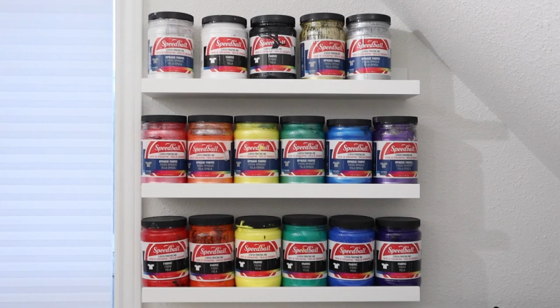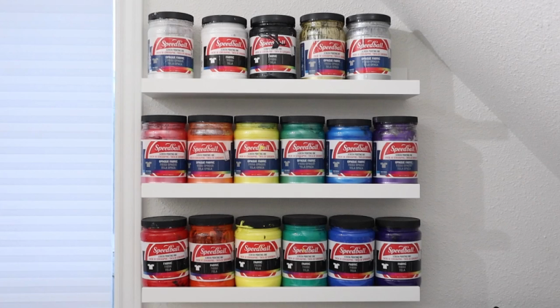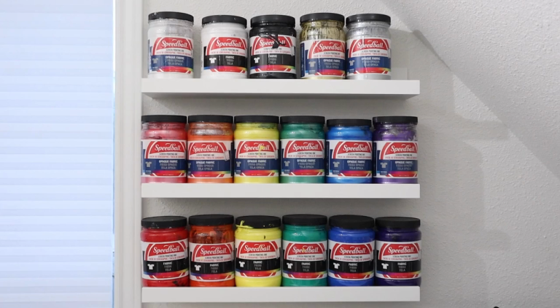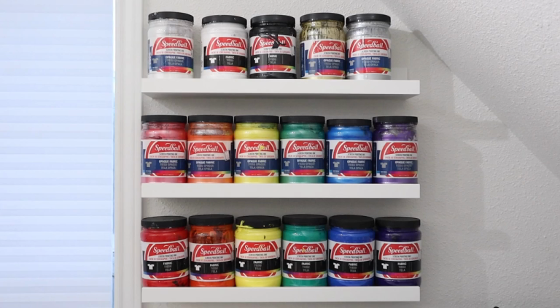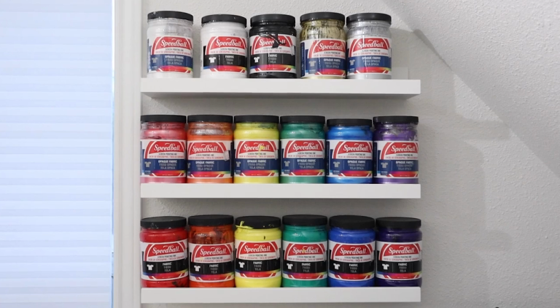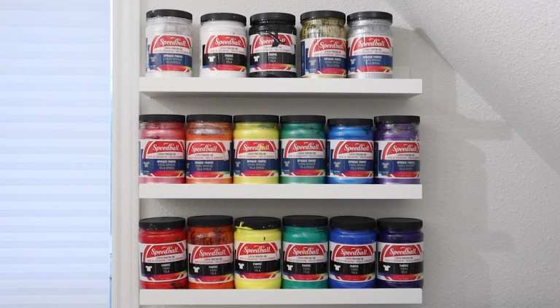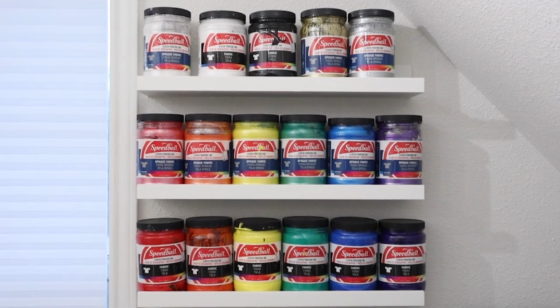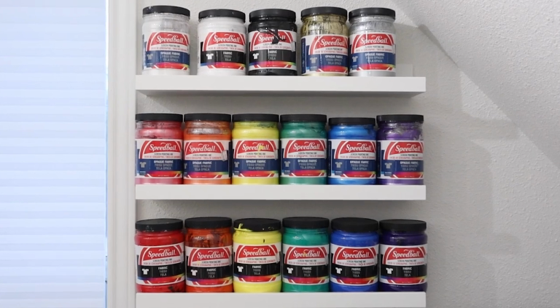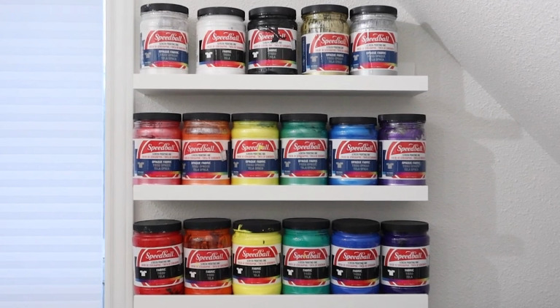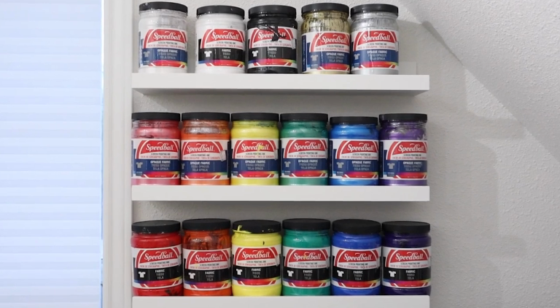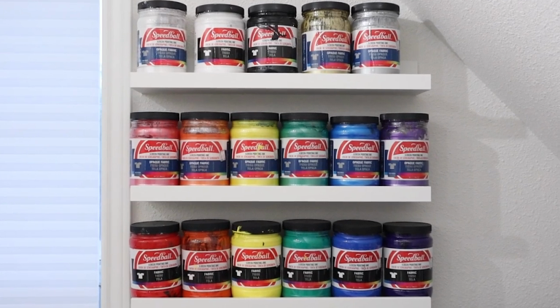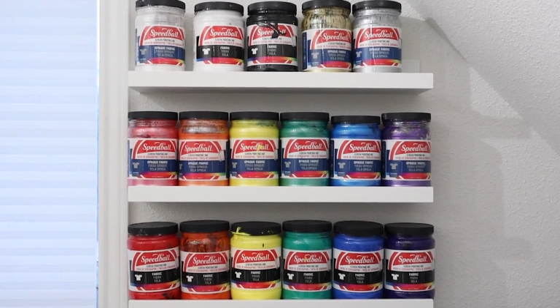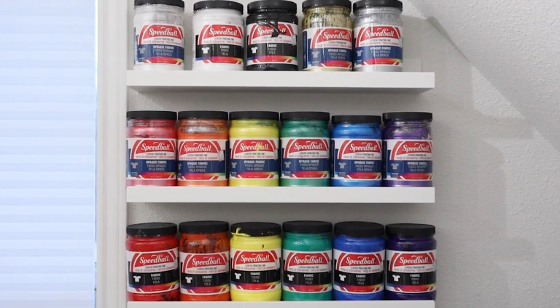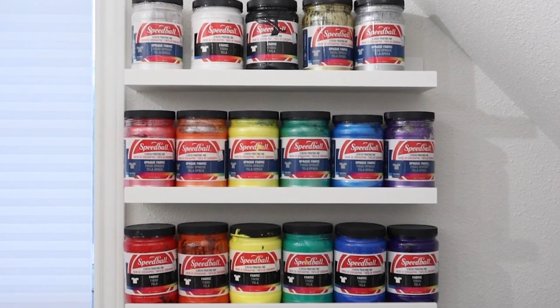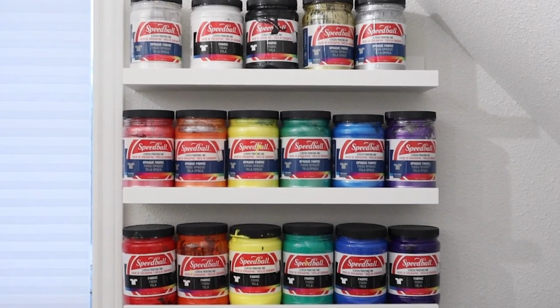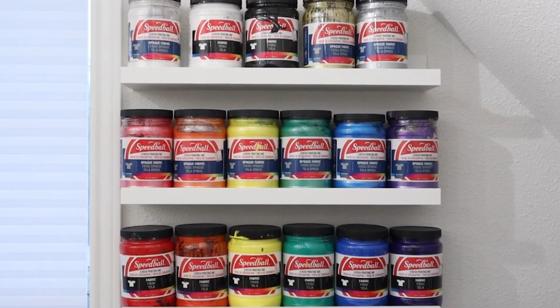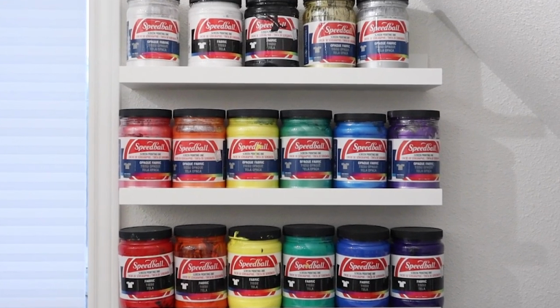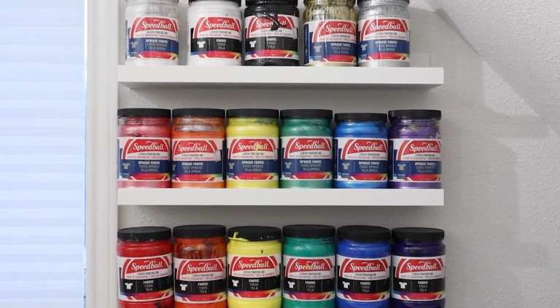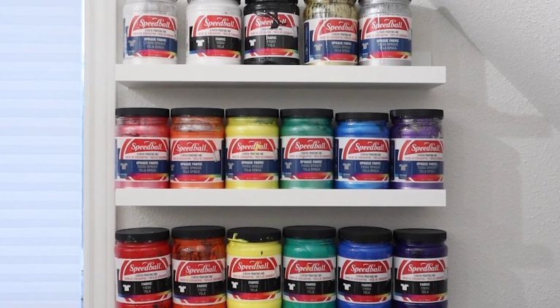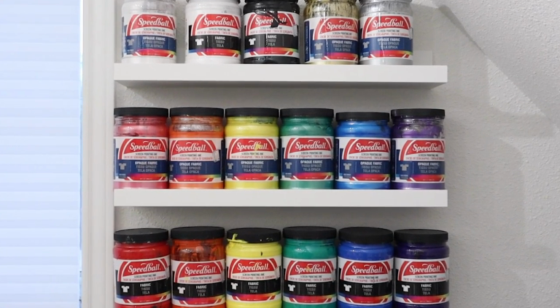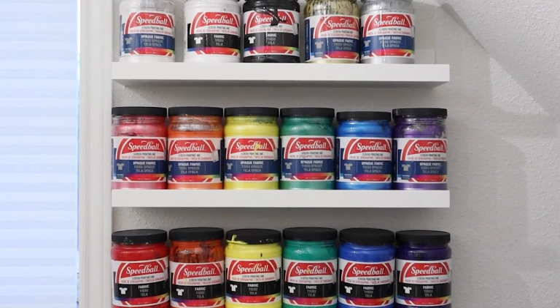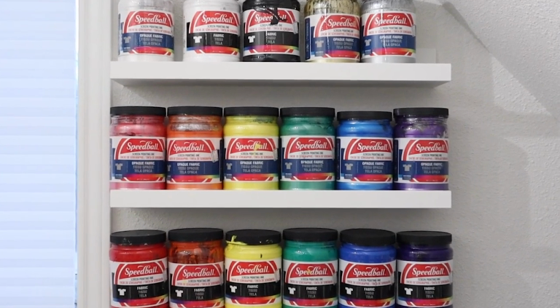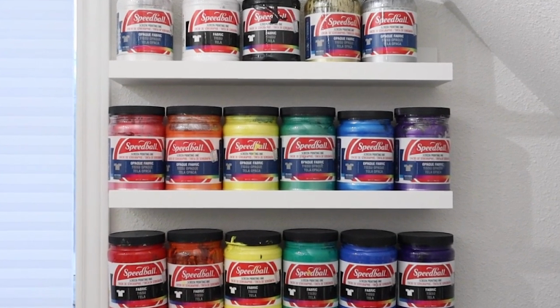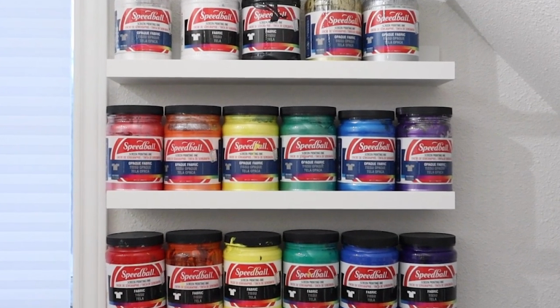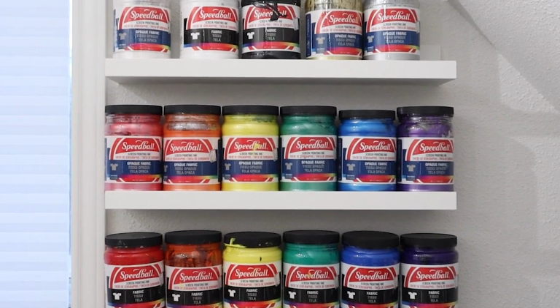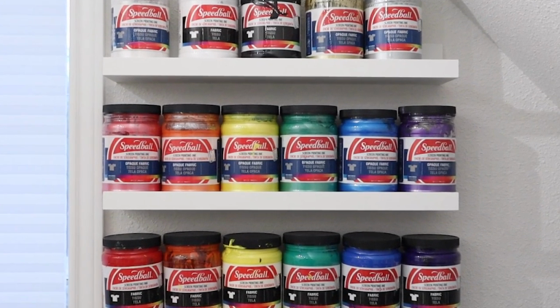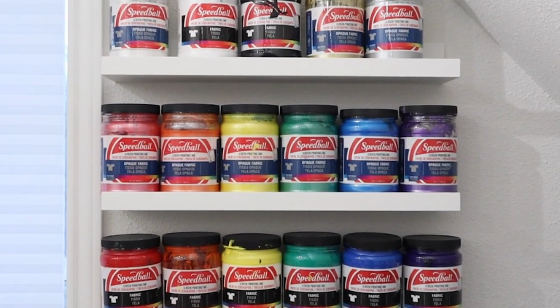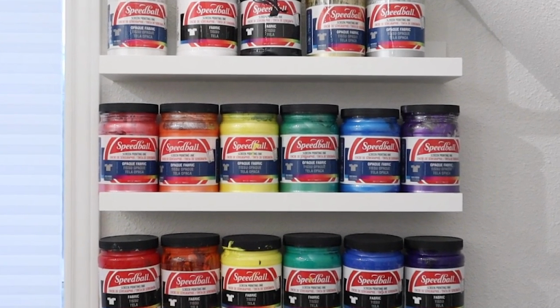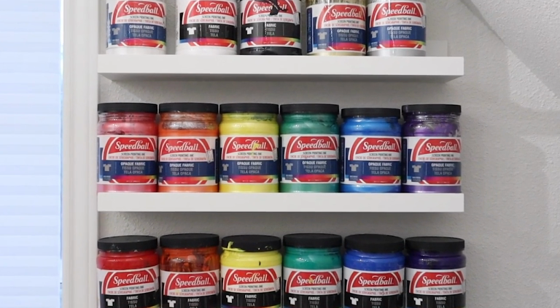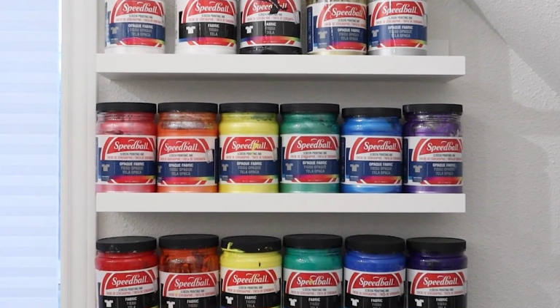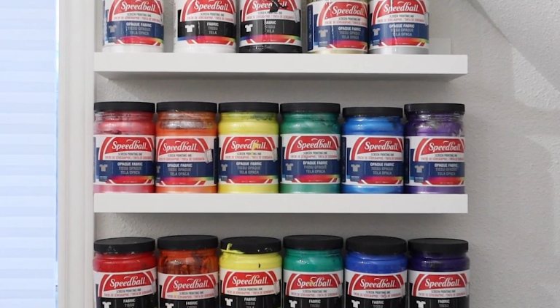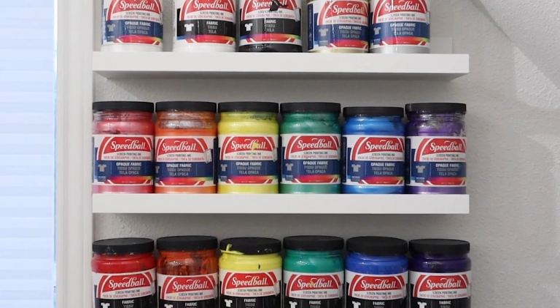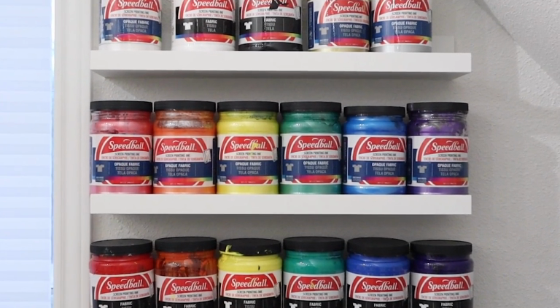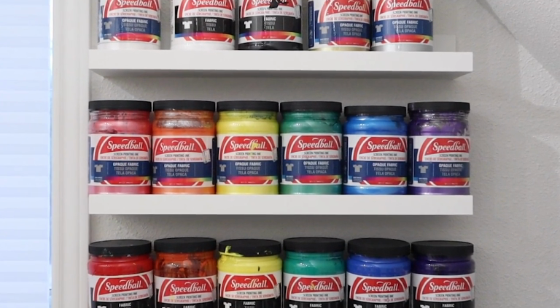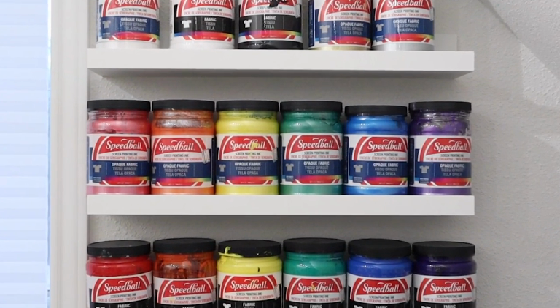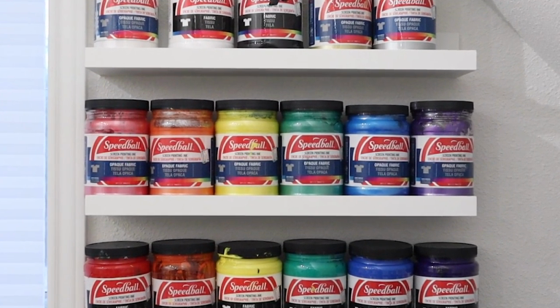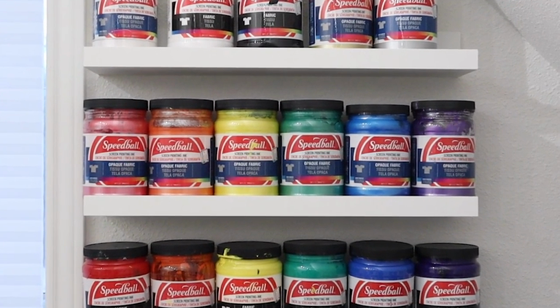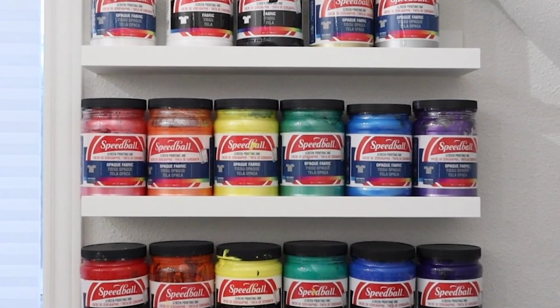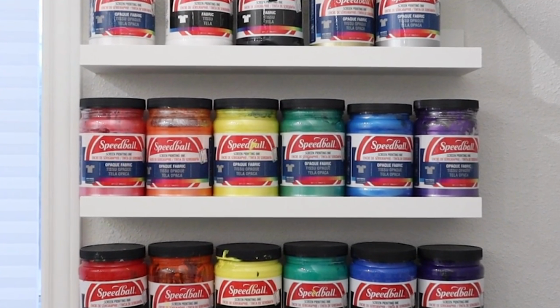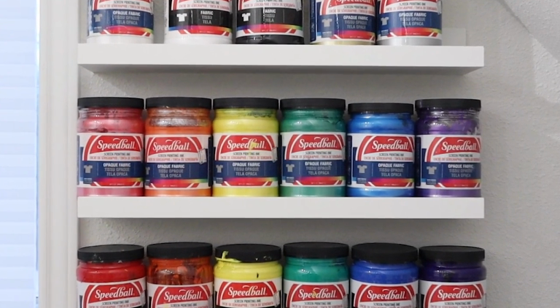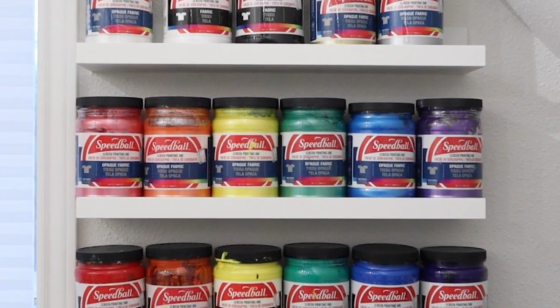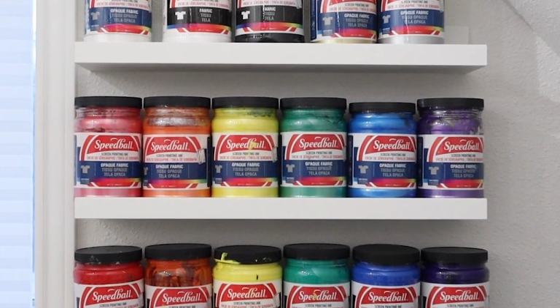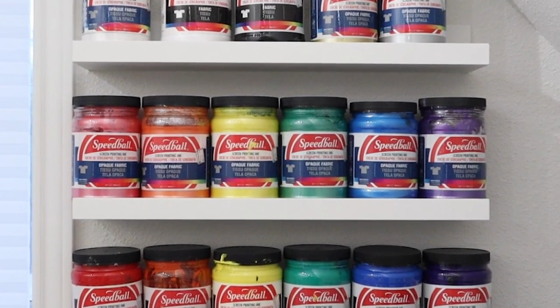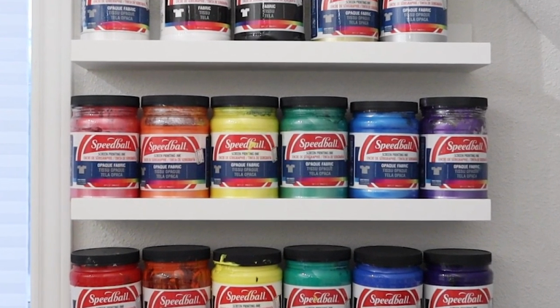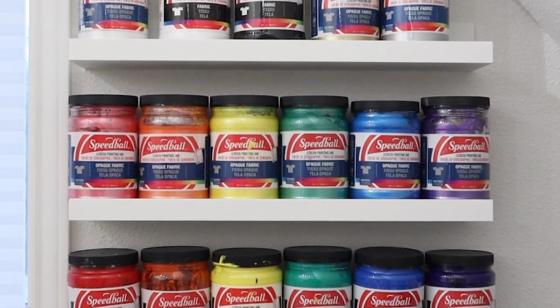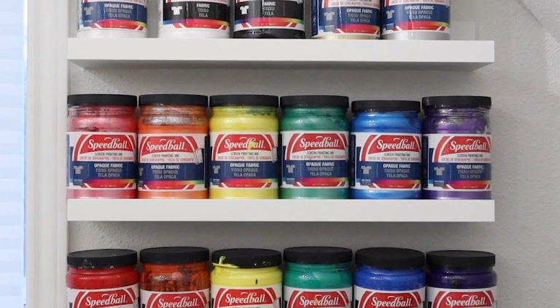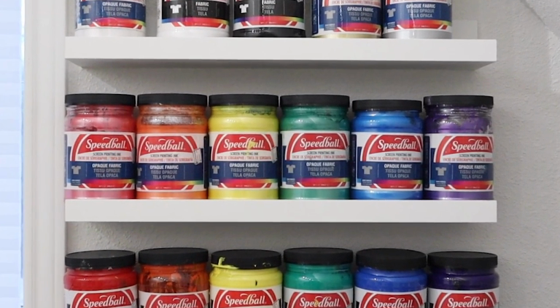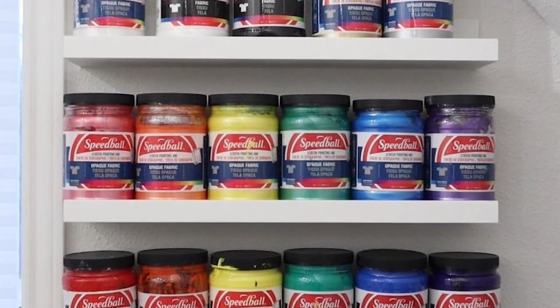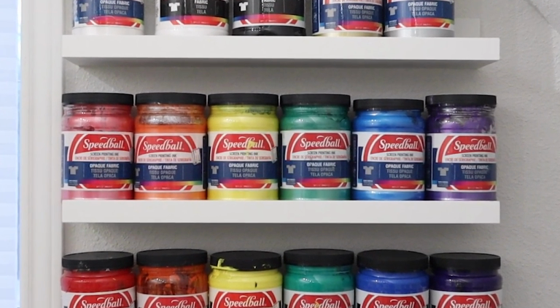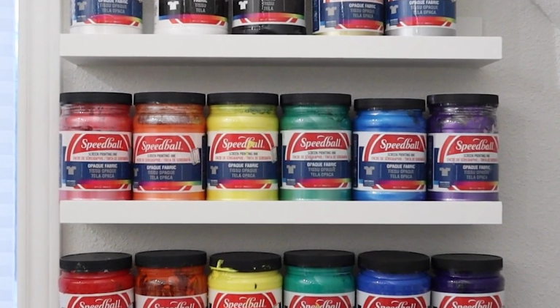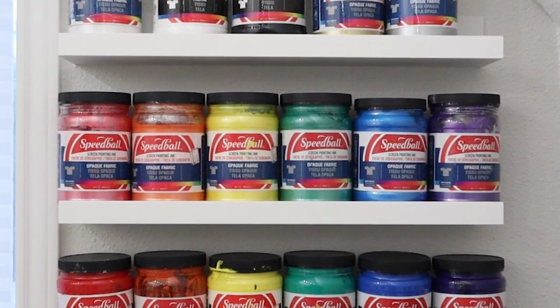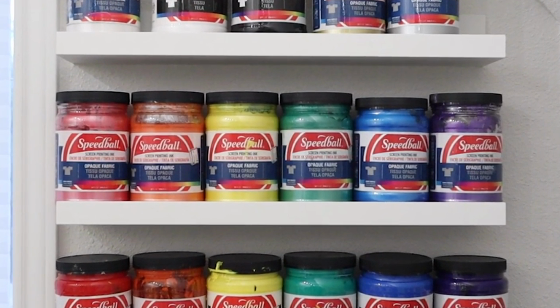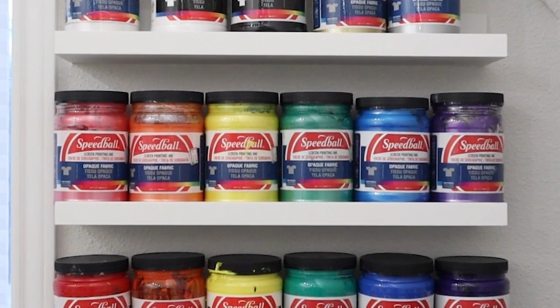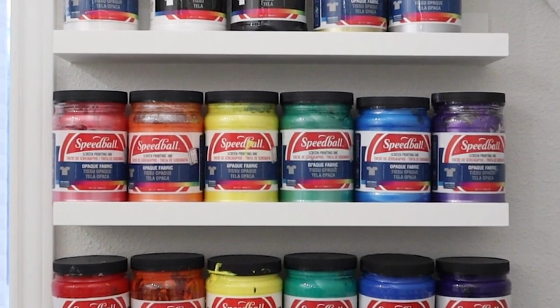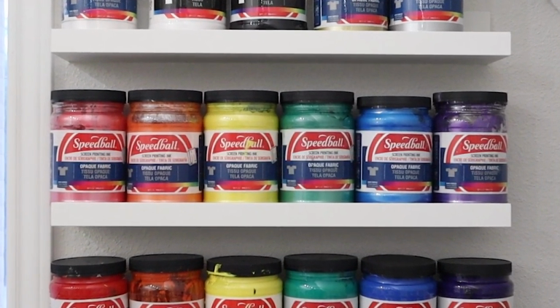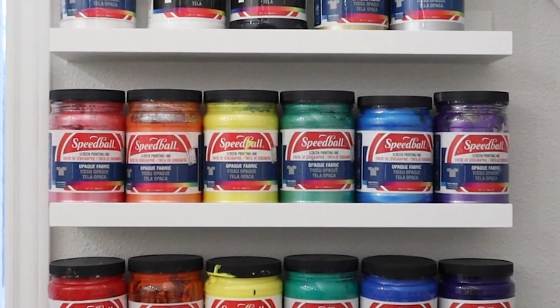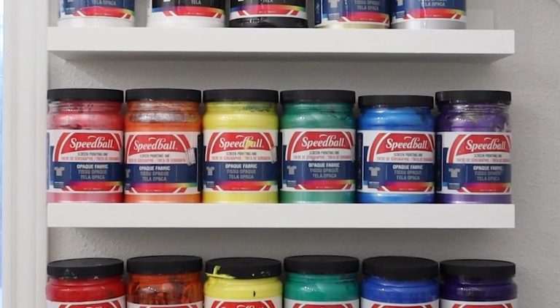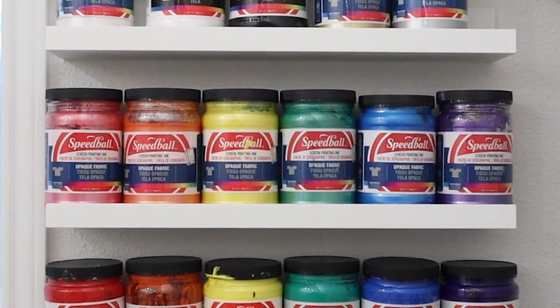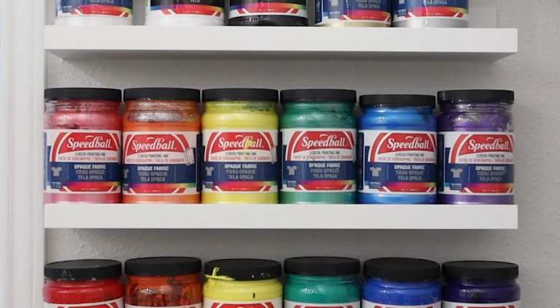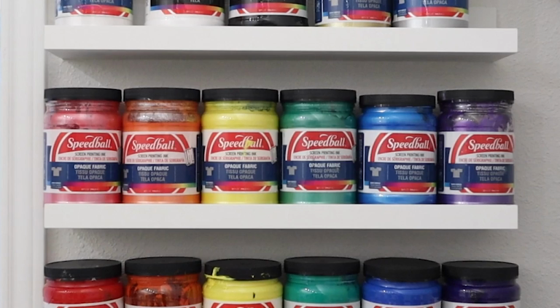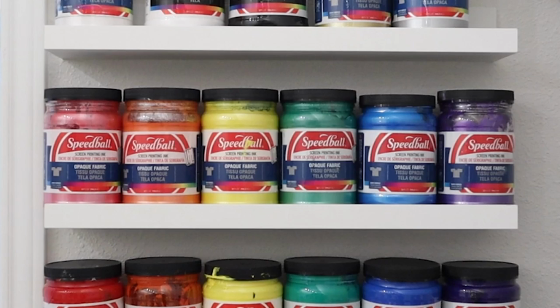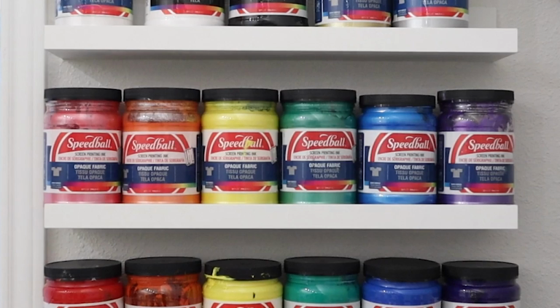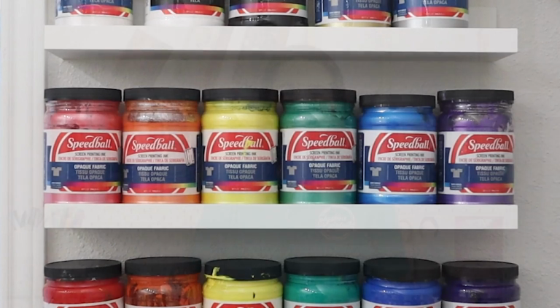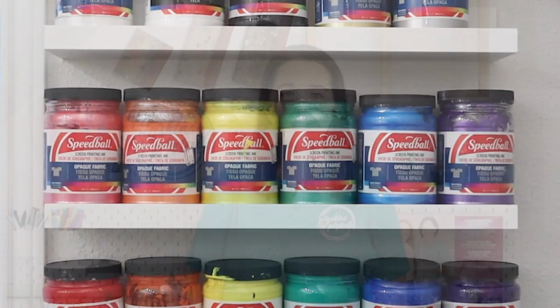If you are new to screen printing with Speedball fabric ink, did you know there's one crucial step you need to take before washing your t-shirts?